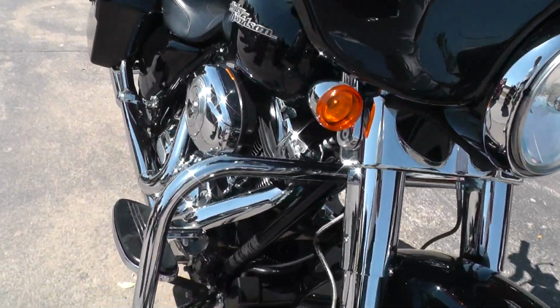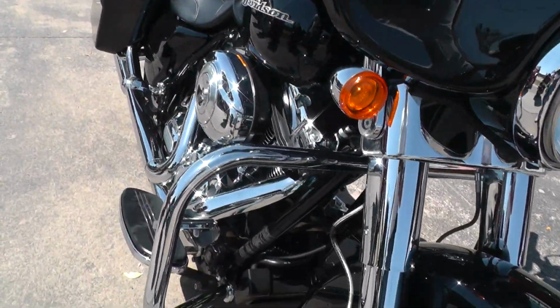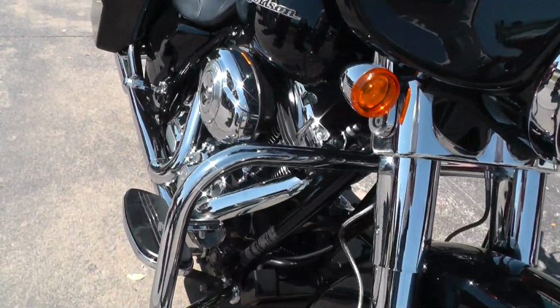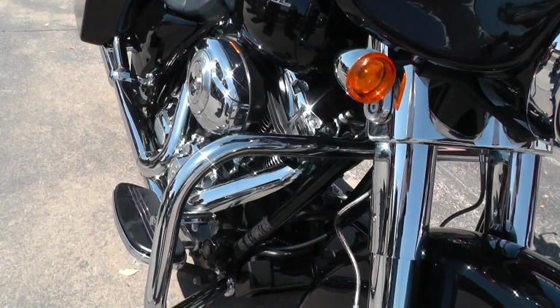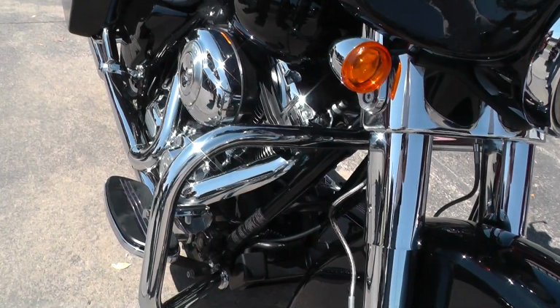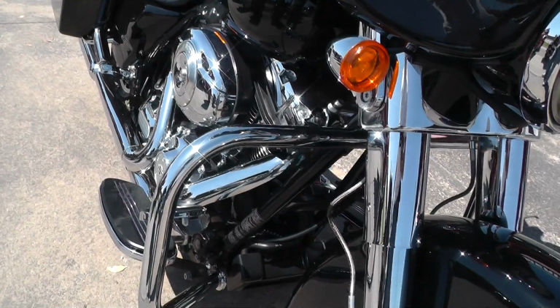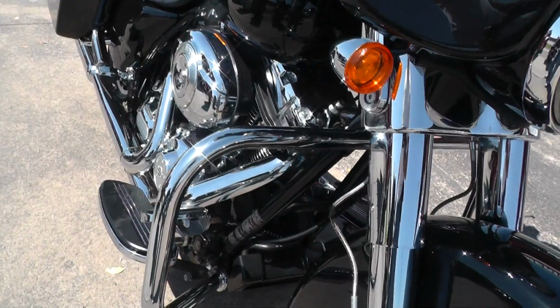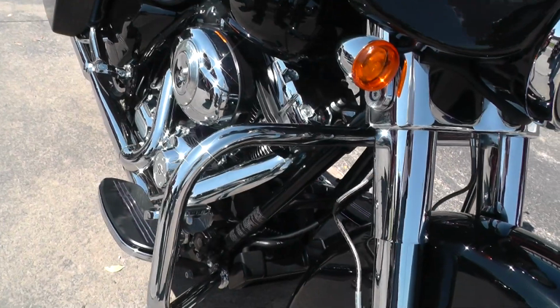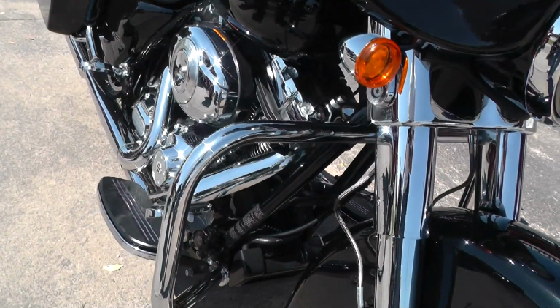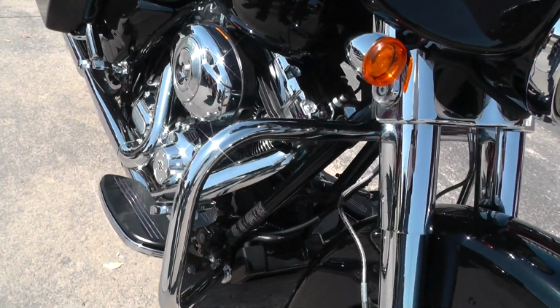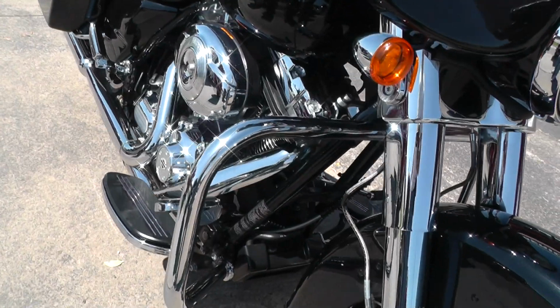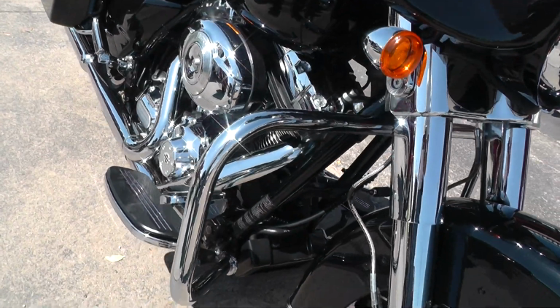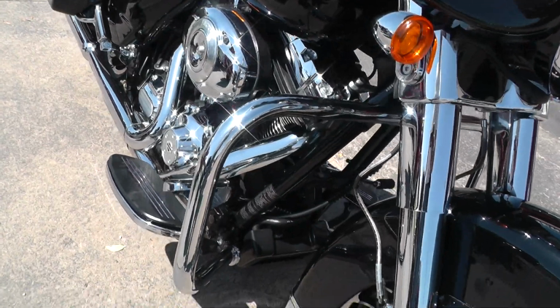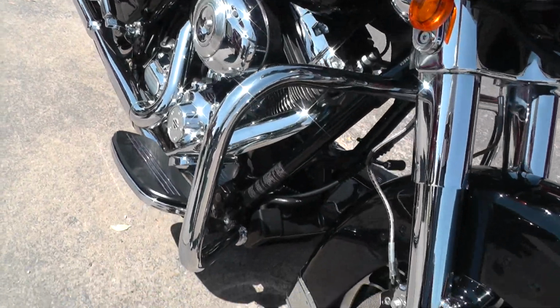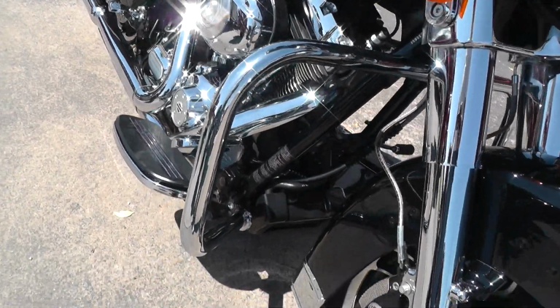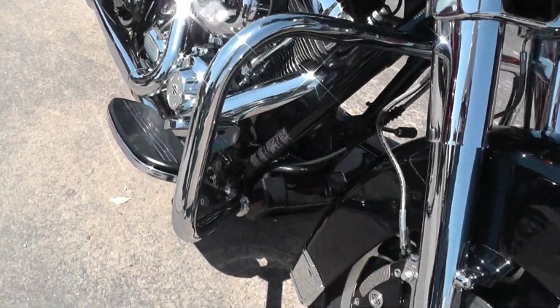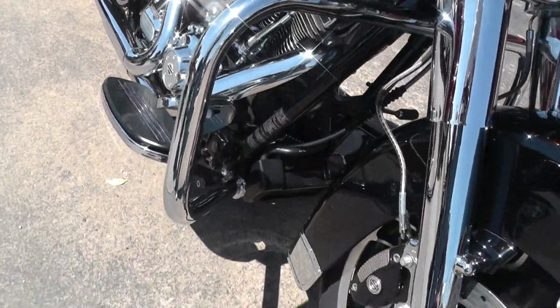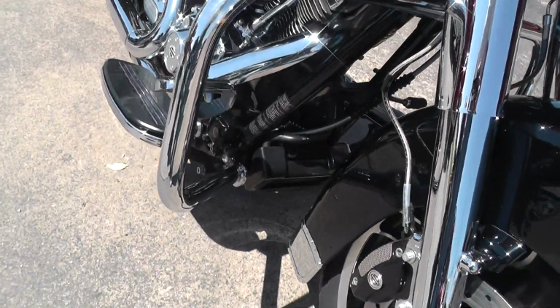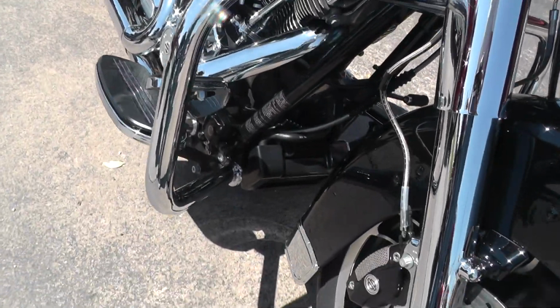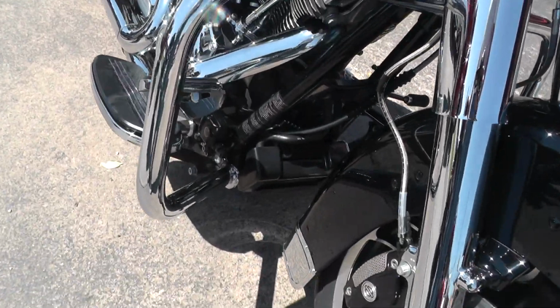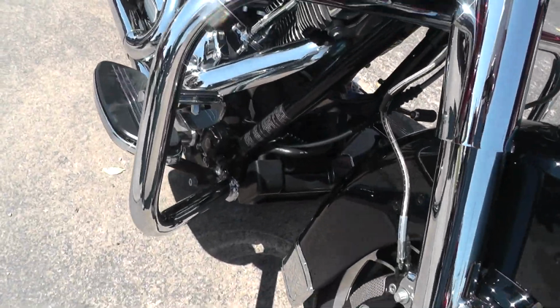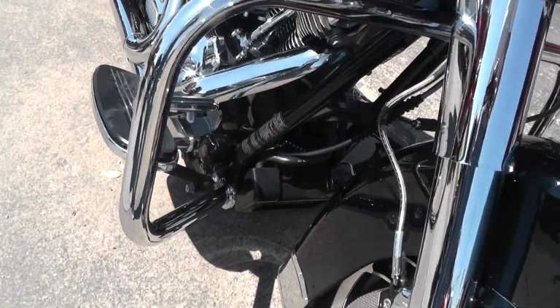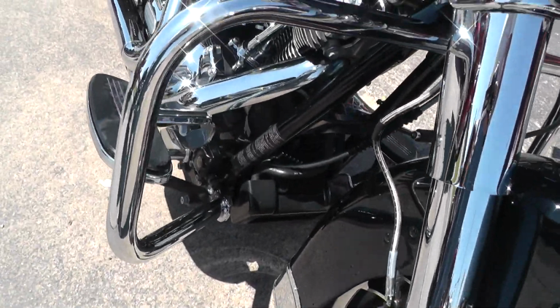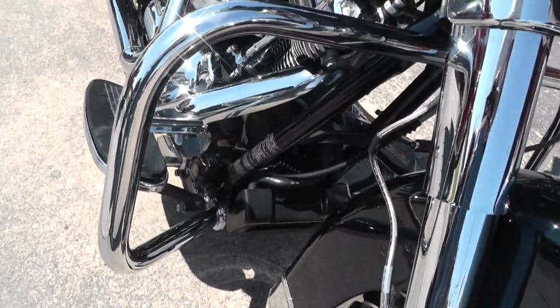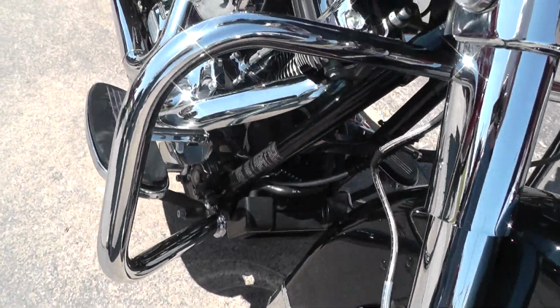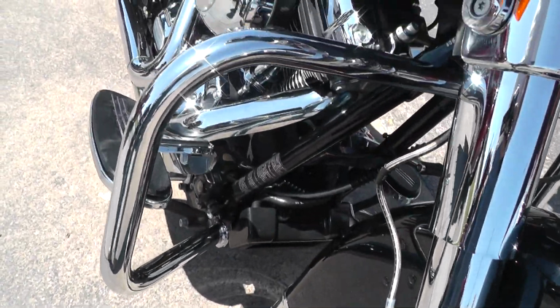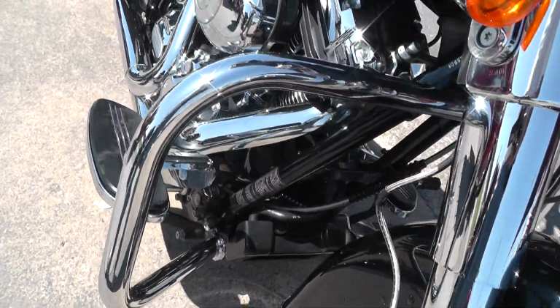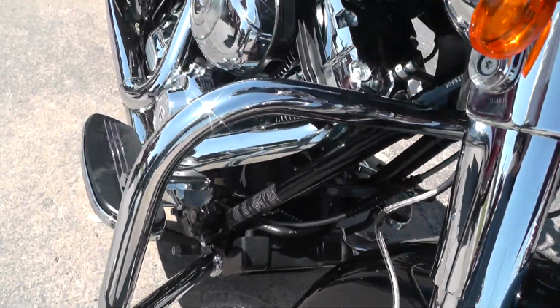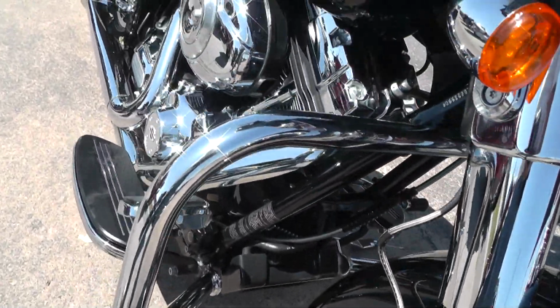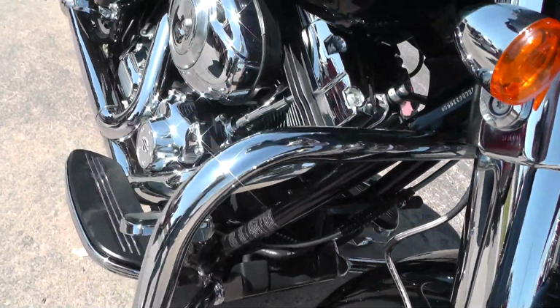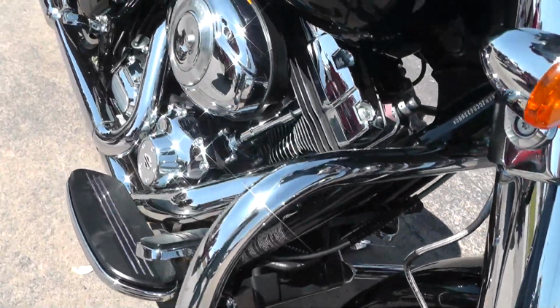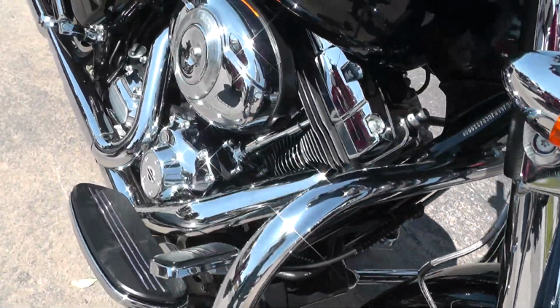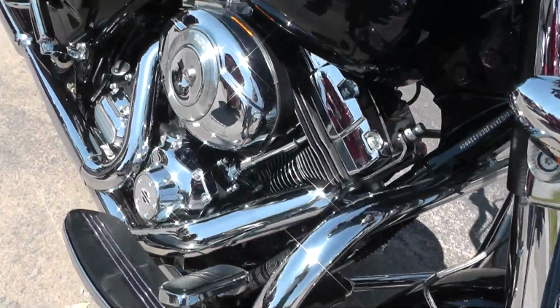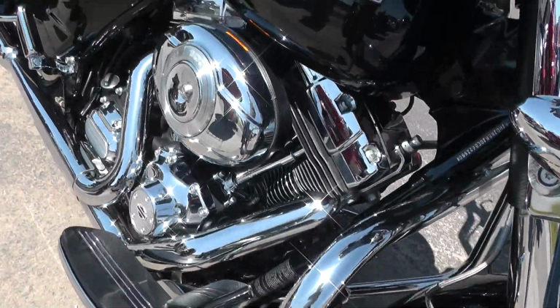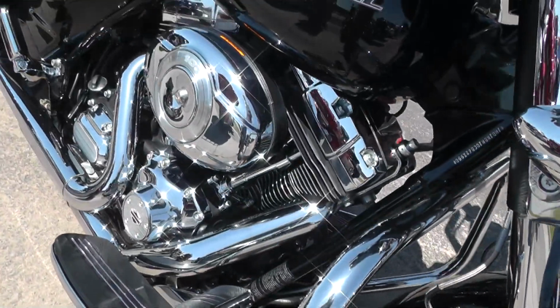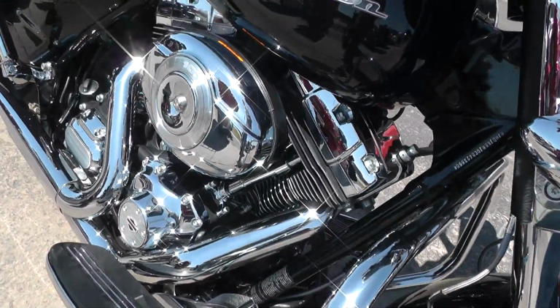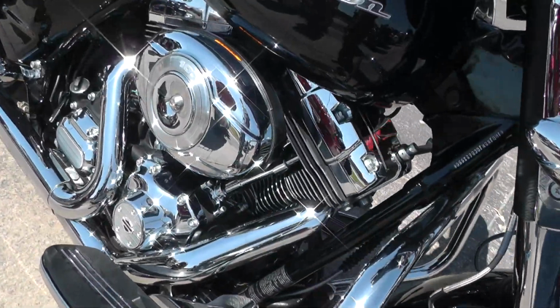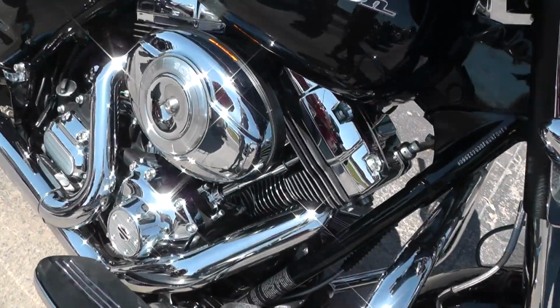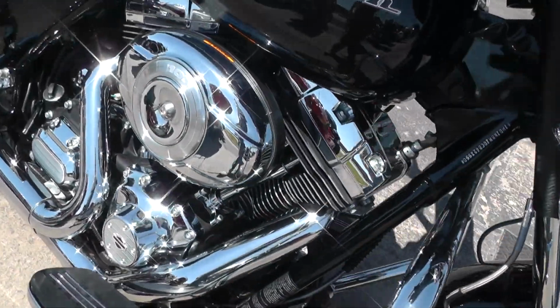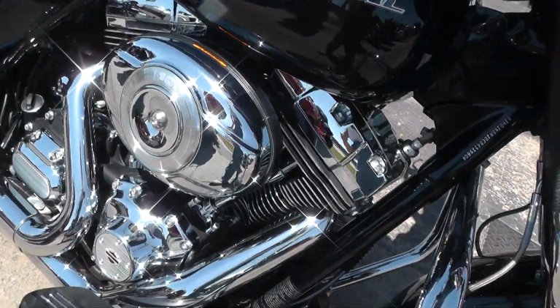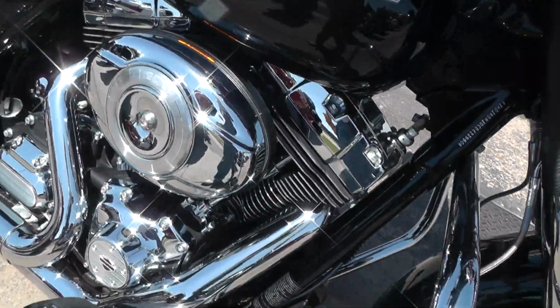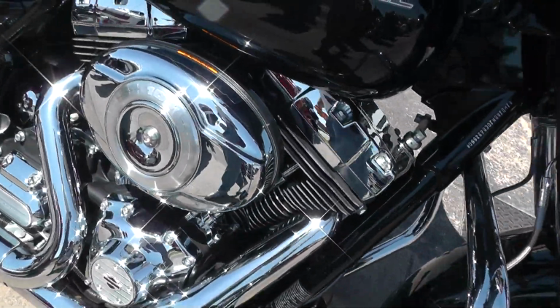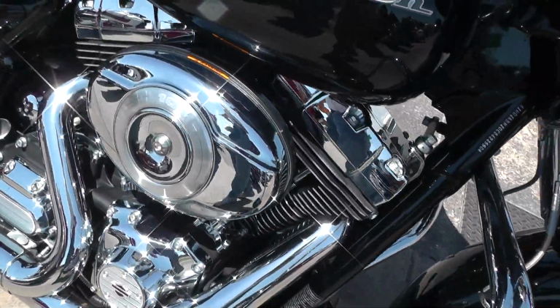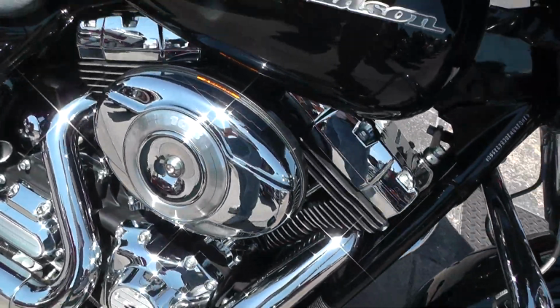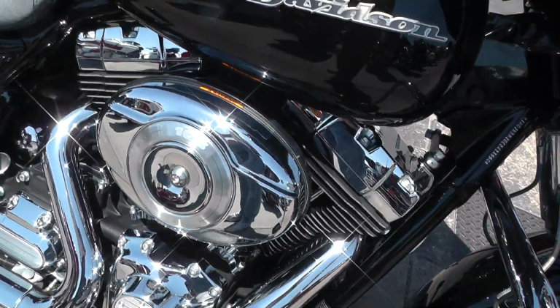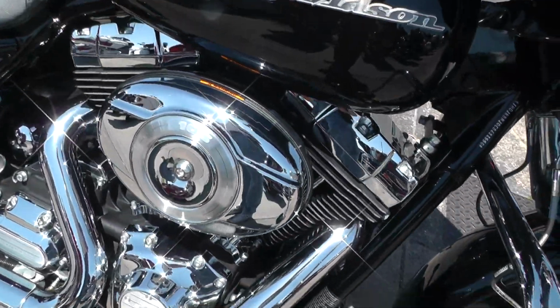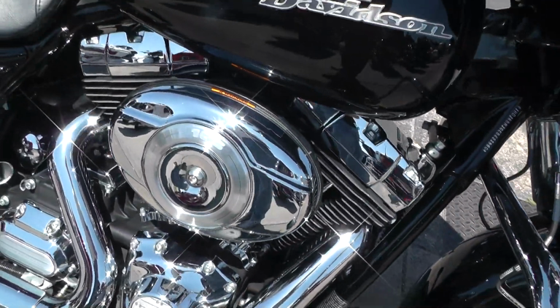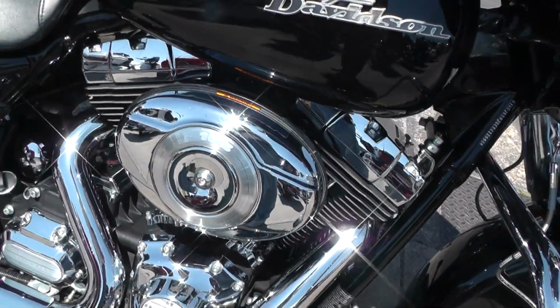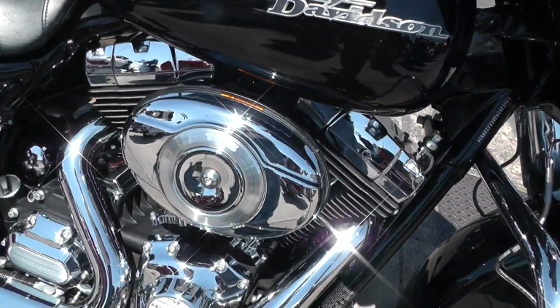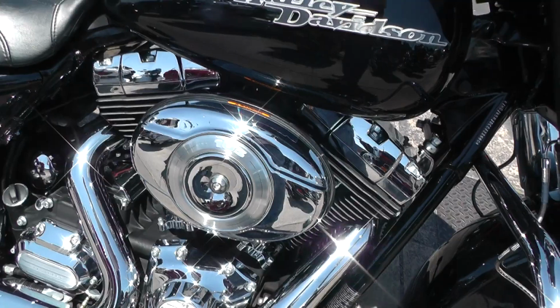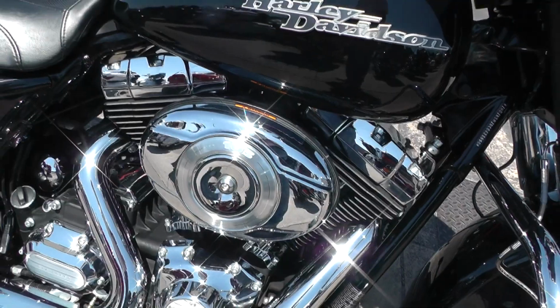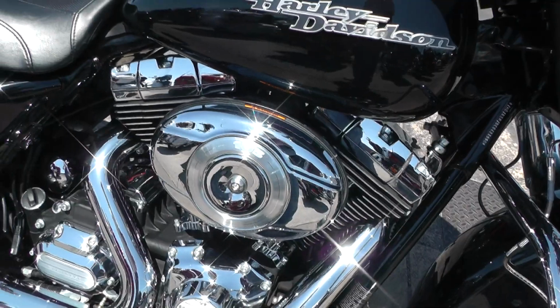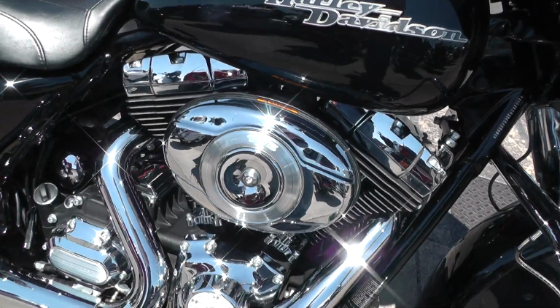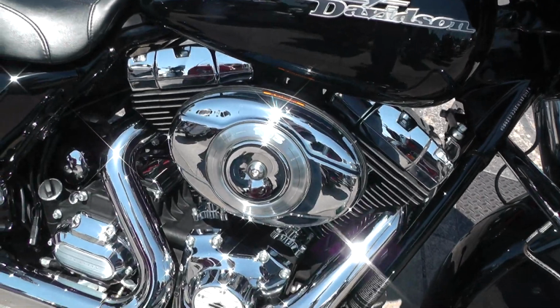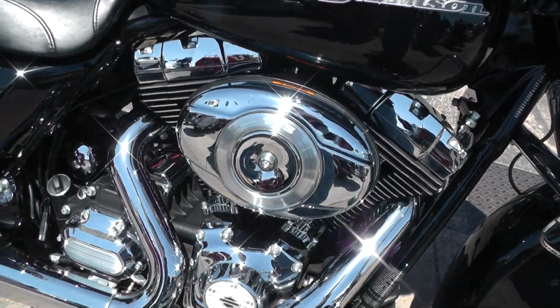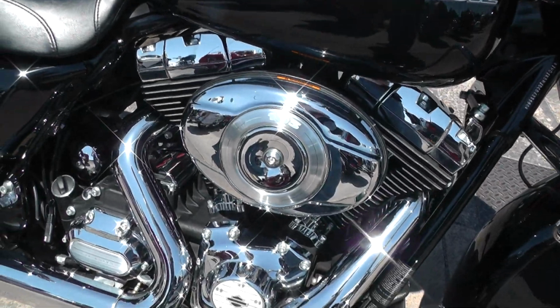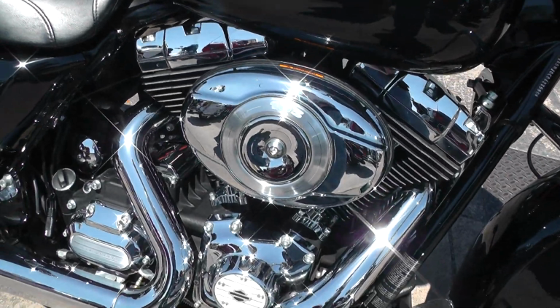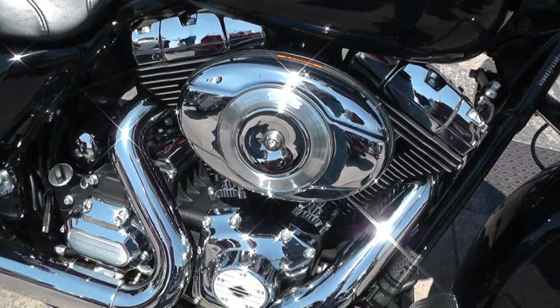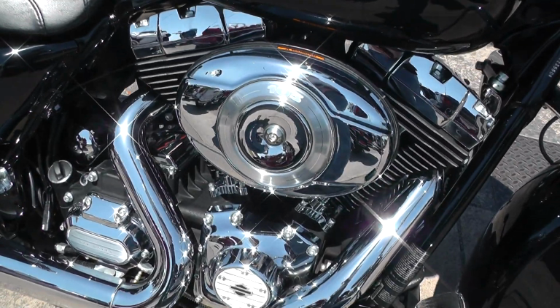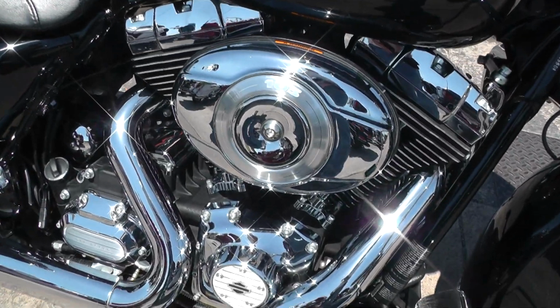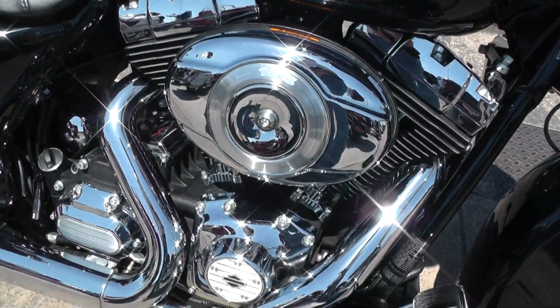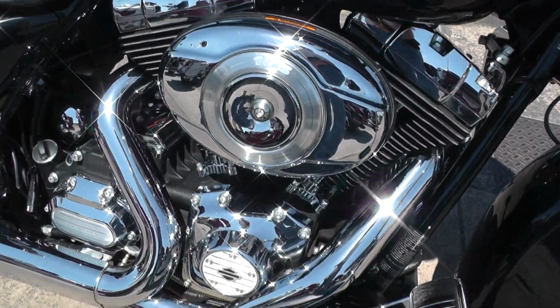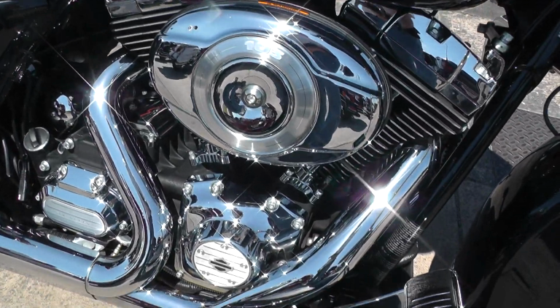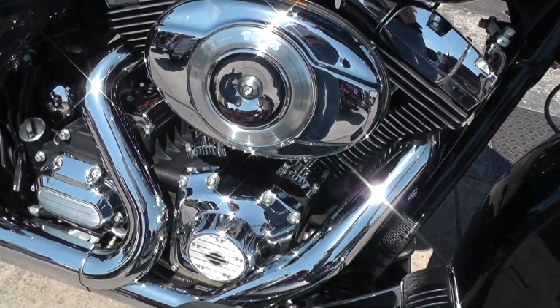Nice engine guard up here, big heavy-duty oil pump. The bike comes with a 103 motor and a six-speed.